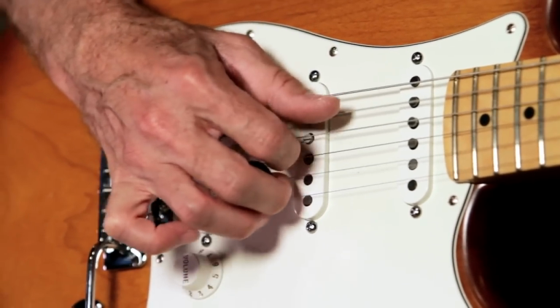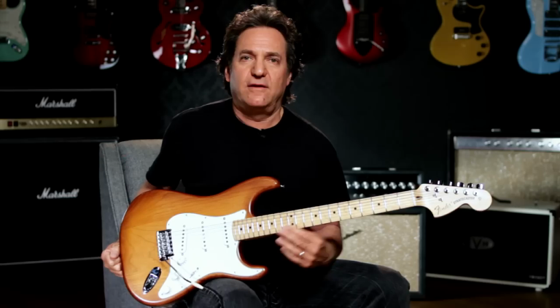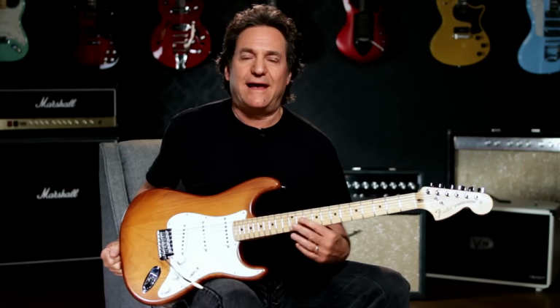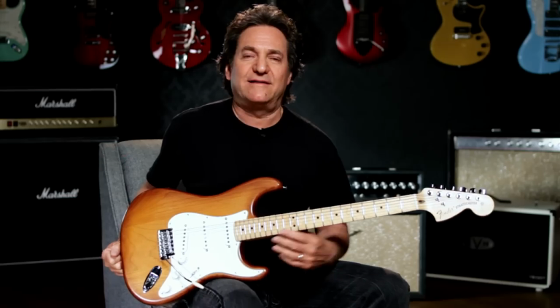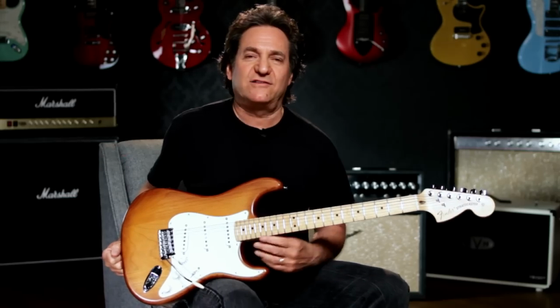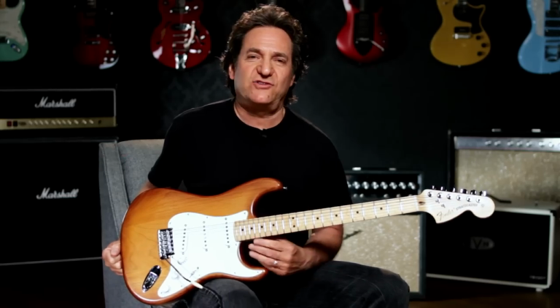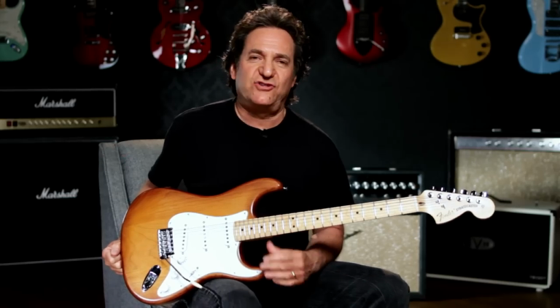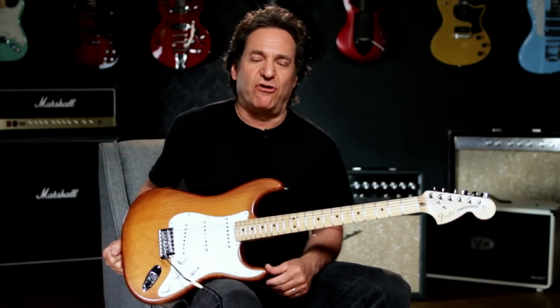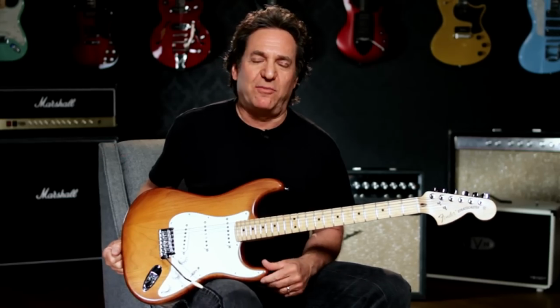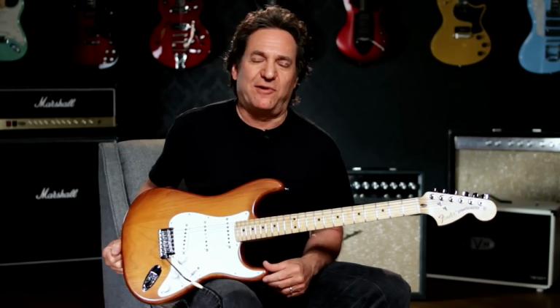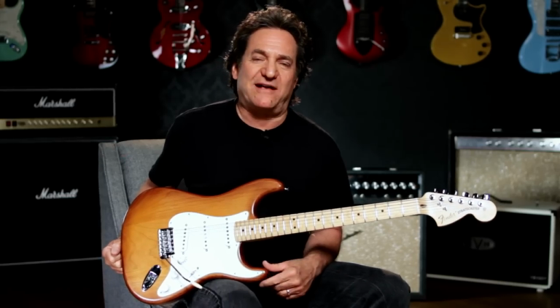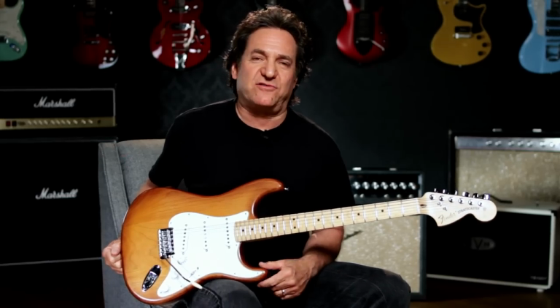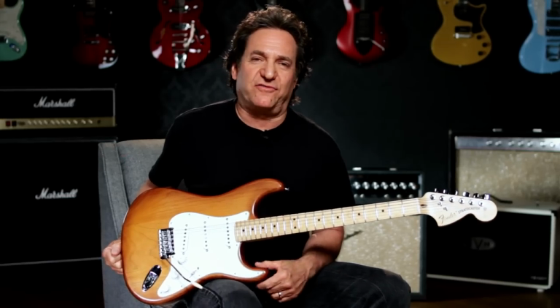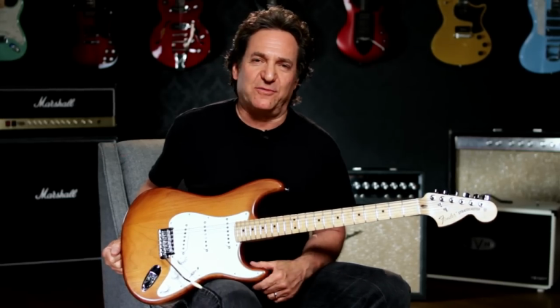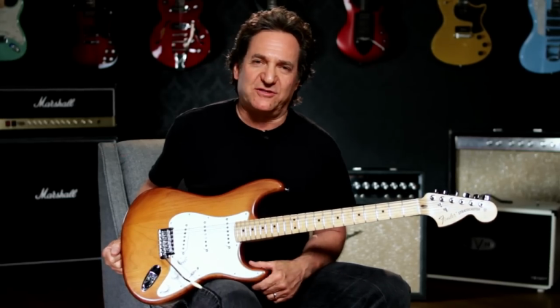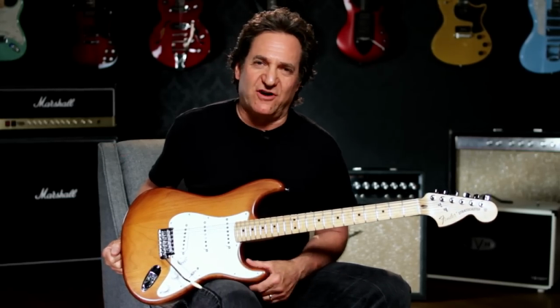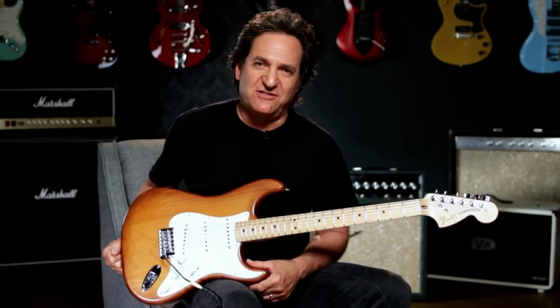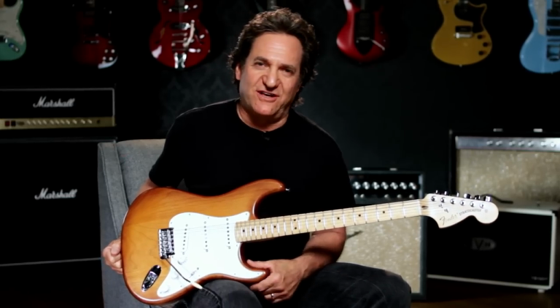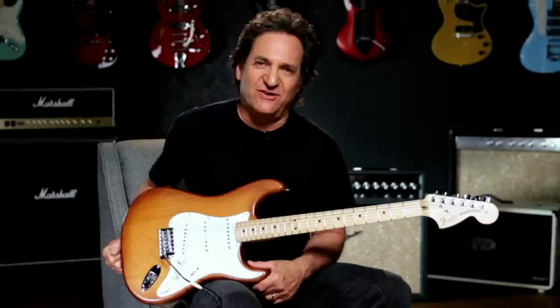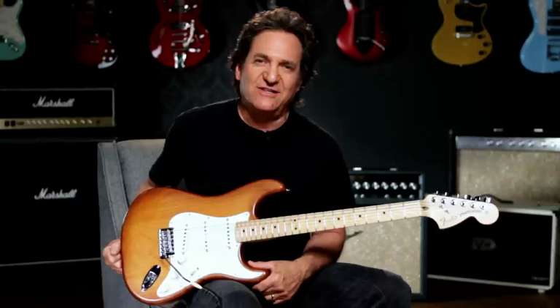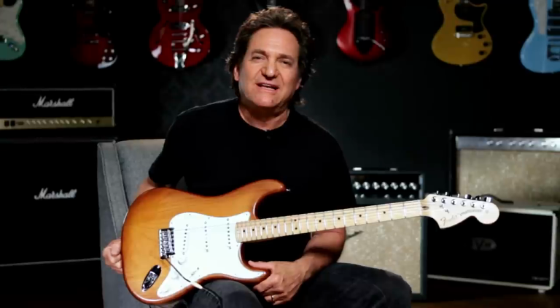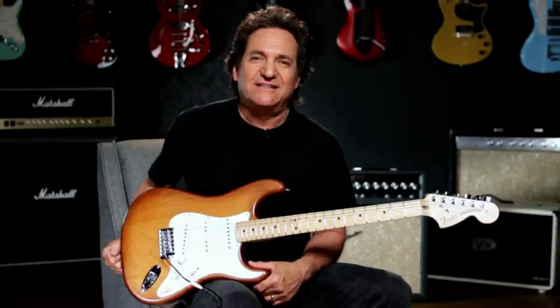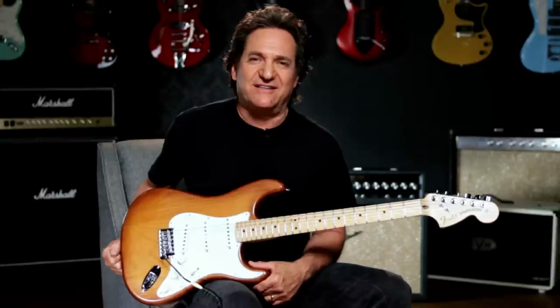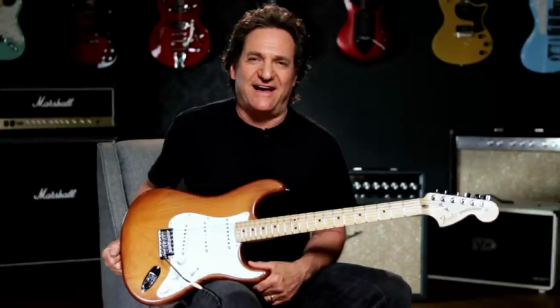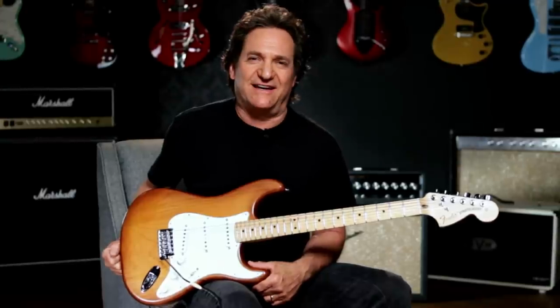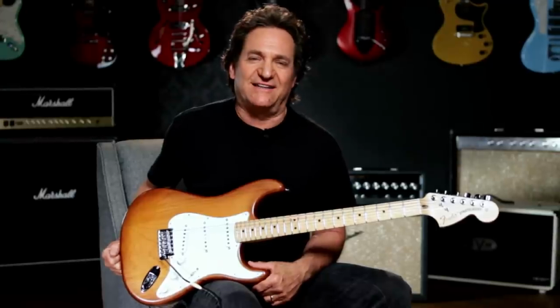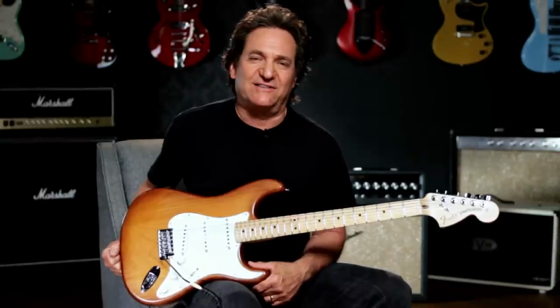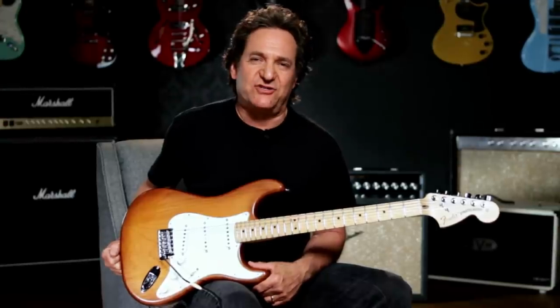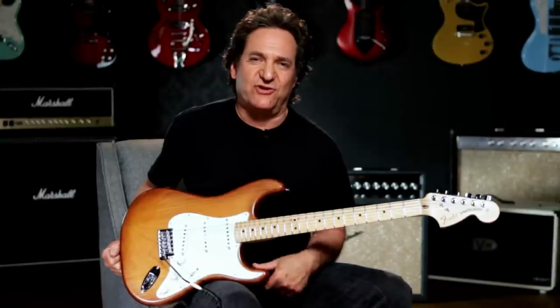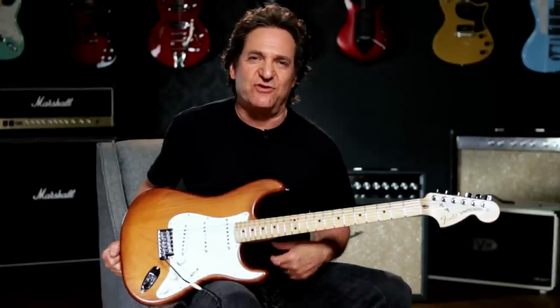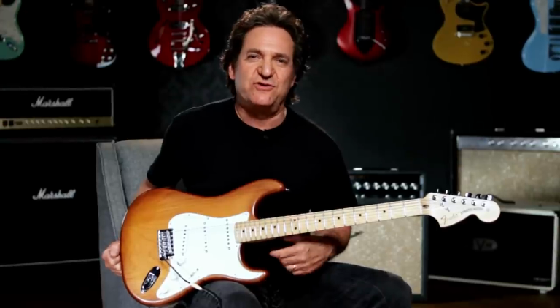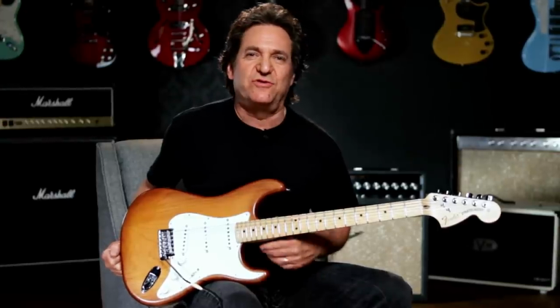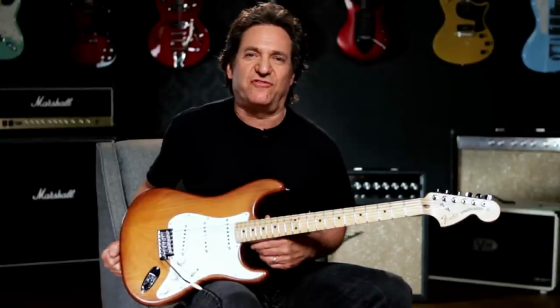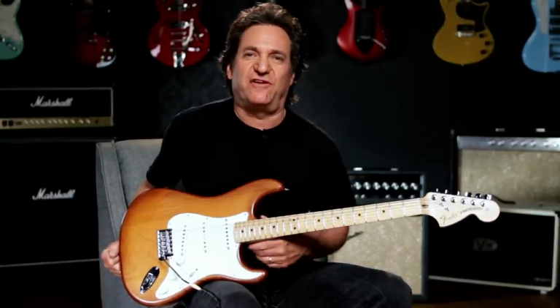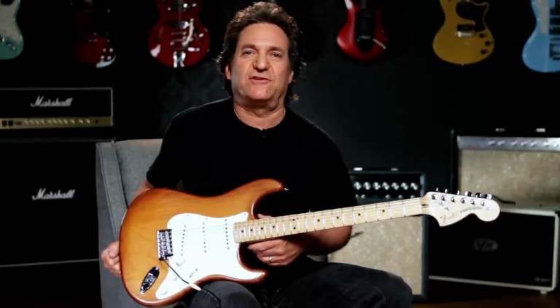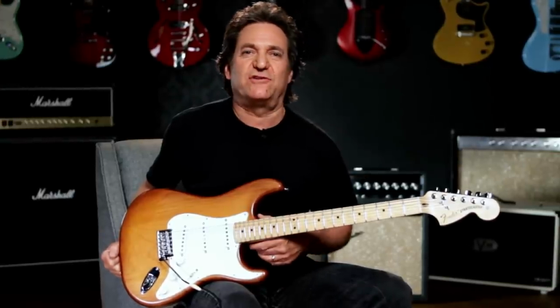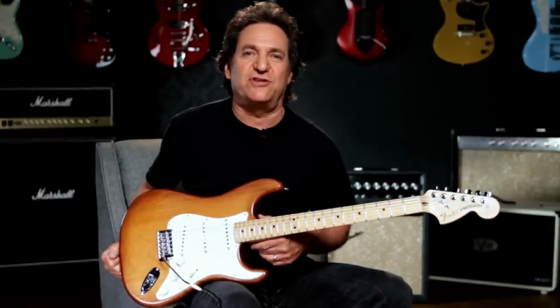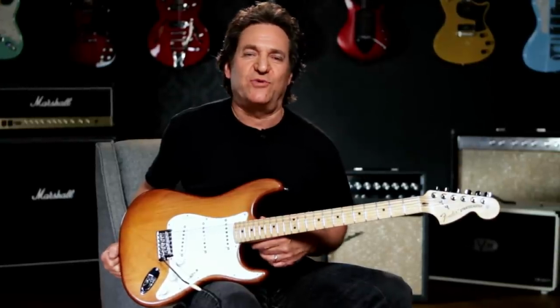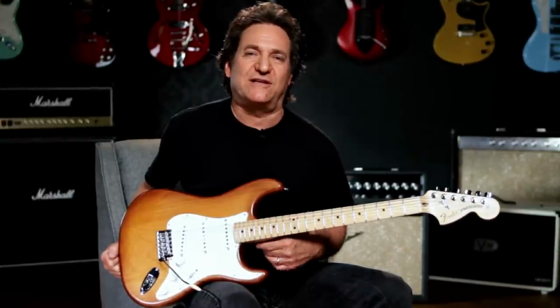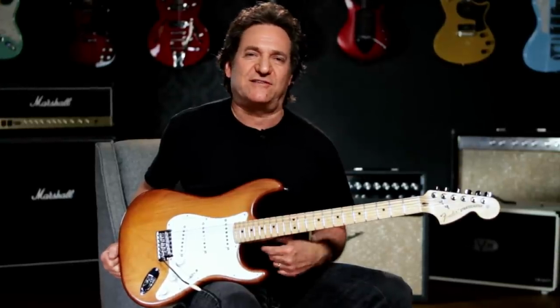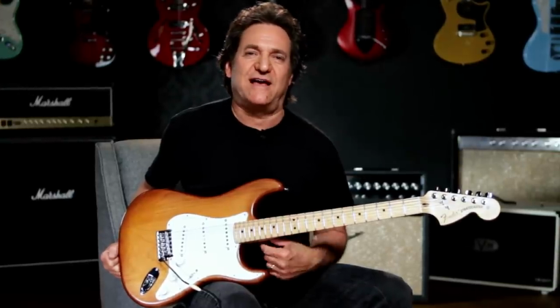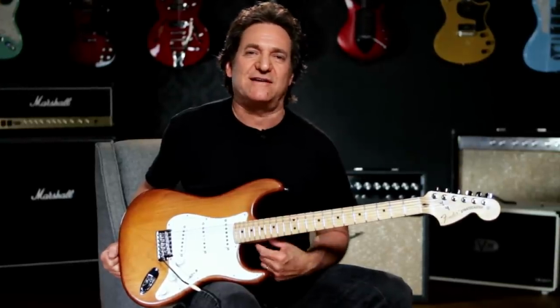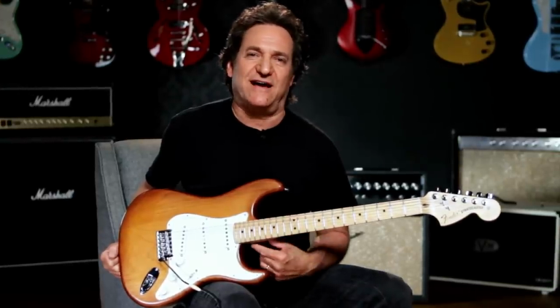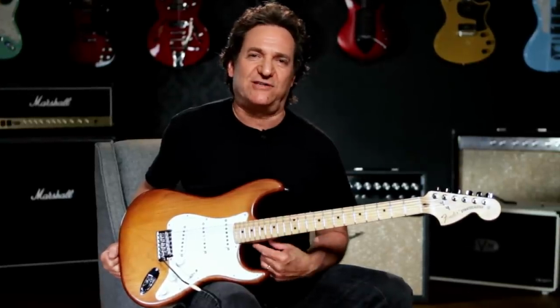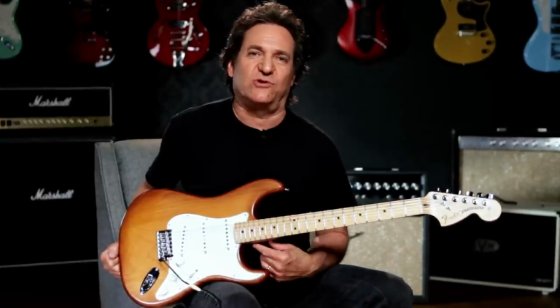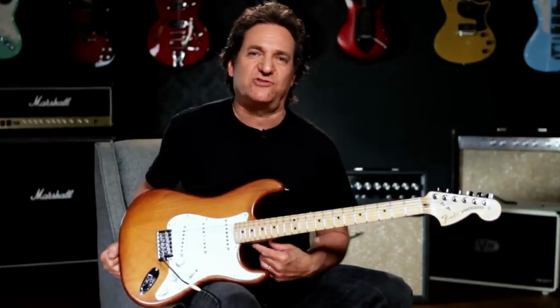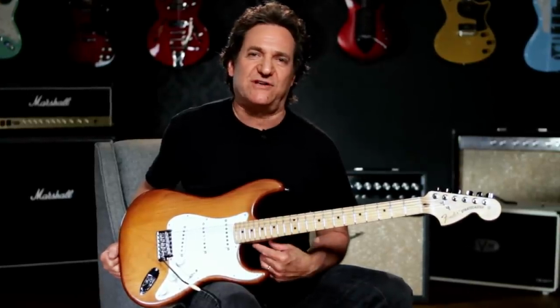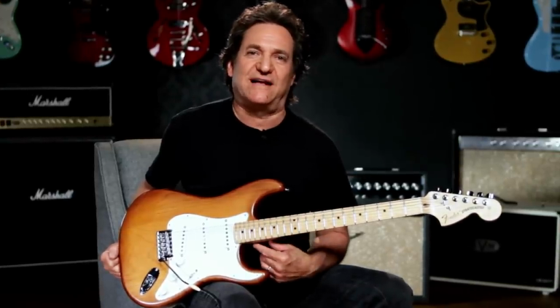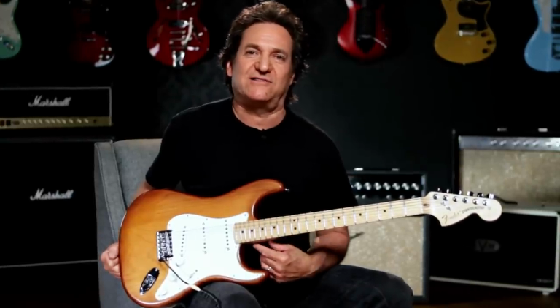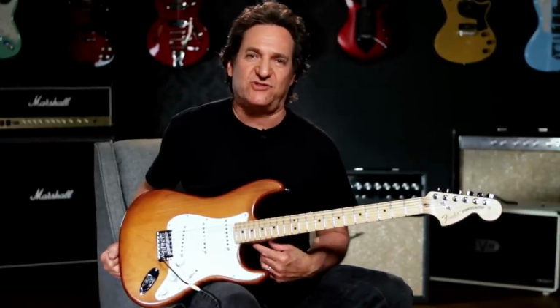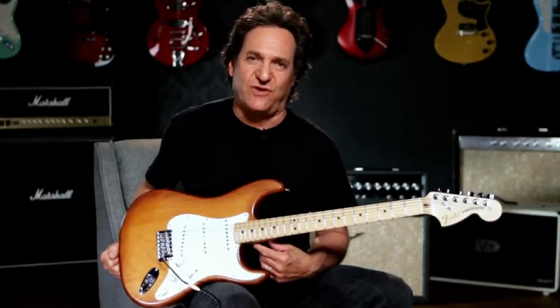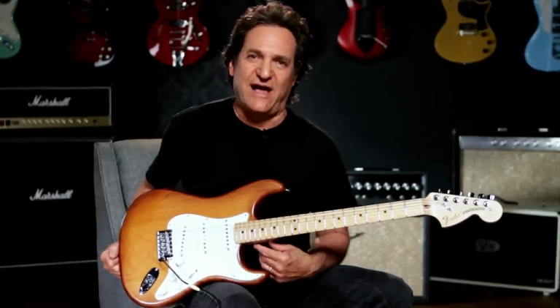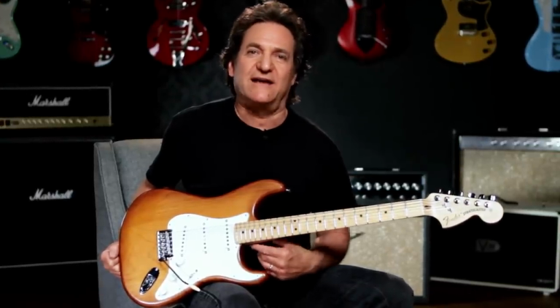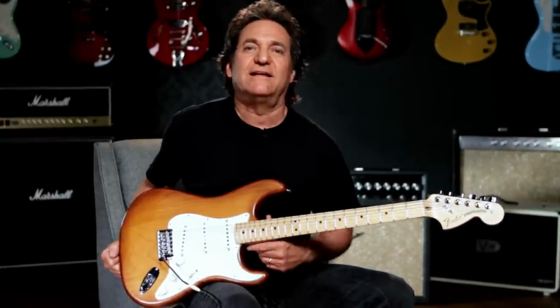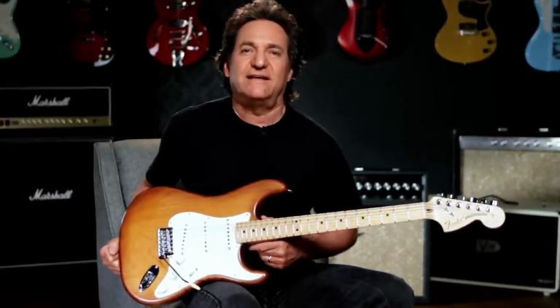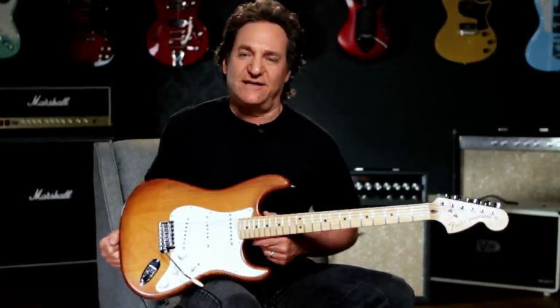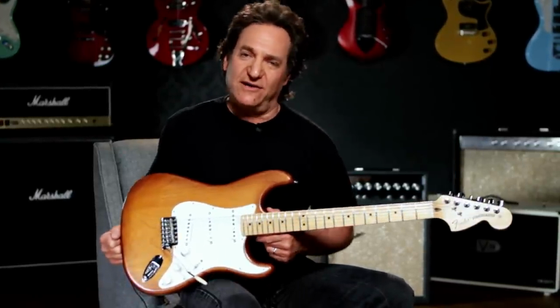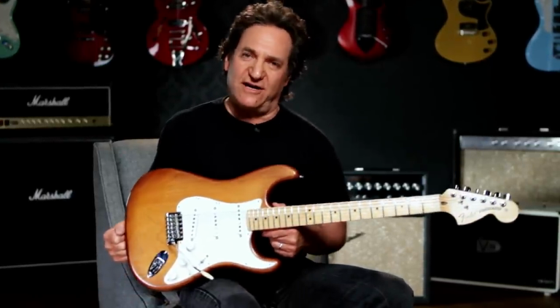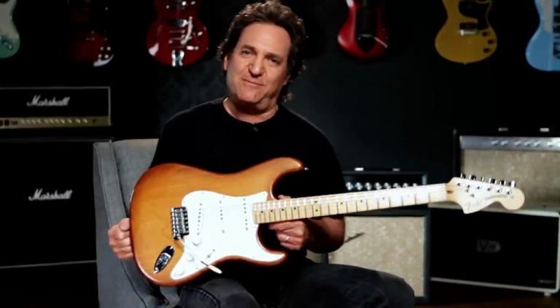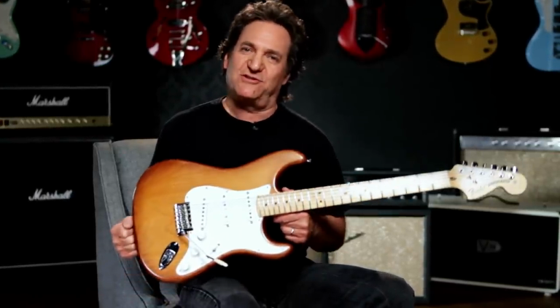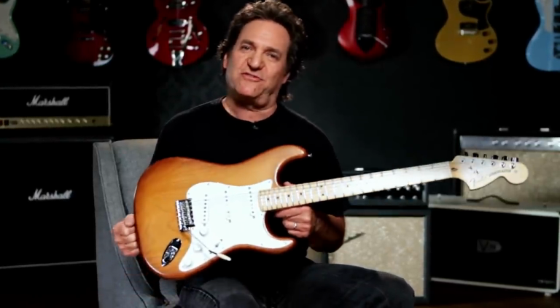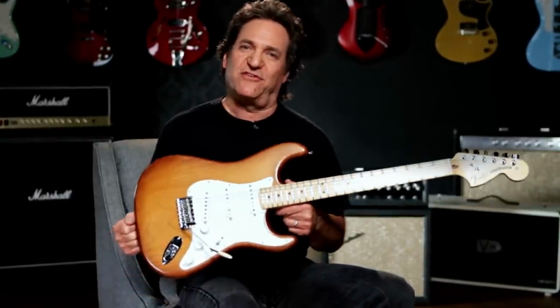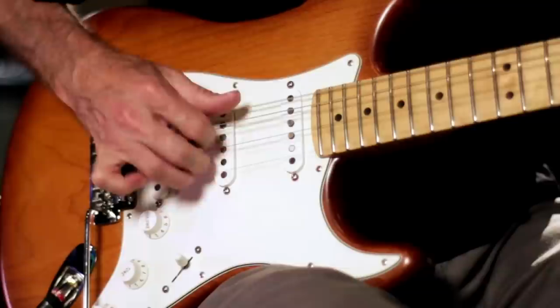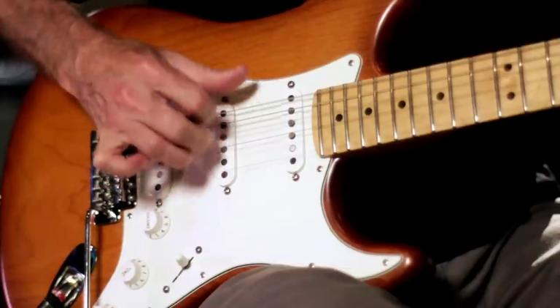Hey, this is Joey Brassler from Guitar Center. Today I'd like to show you the Fender USA Nitro Satin Strat in Honey Burst Finish.